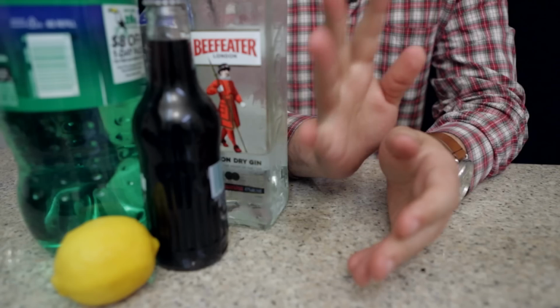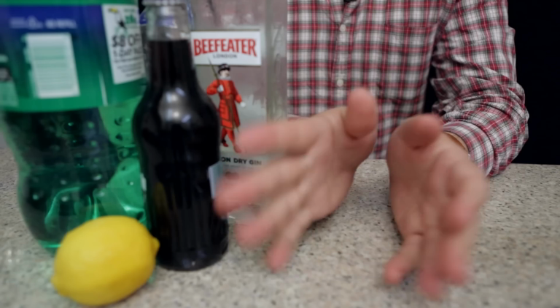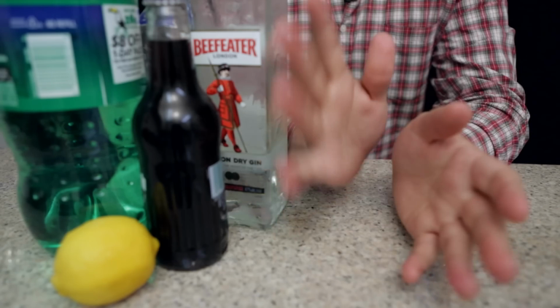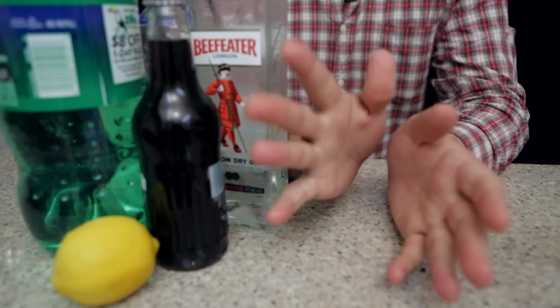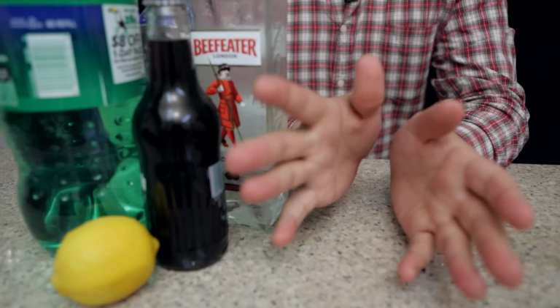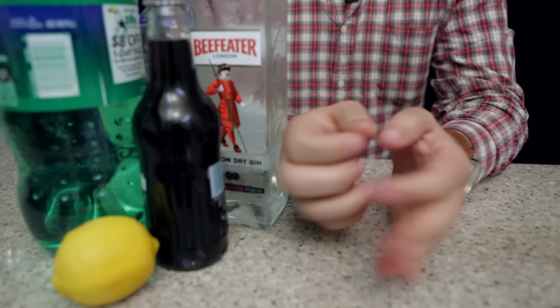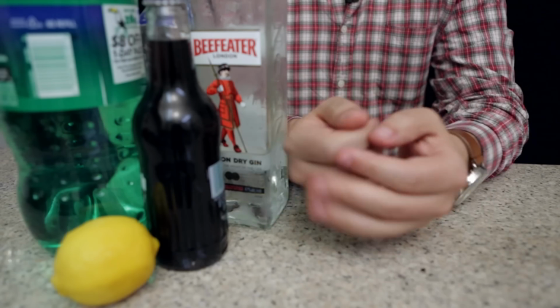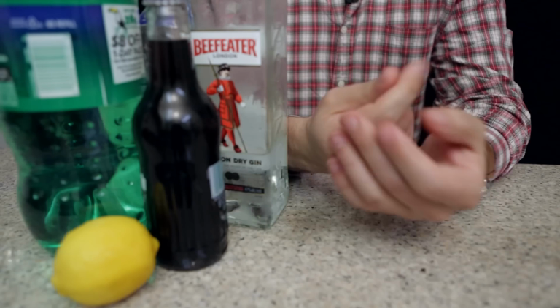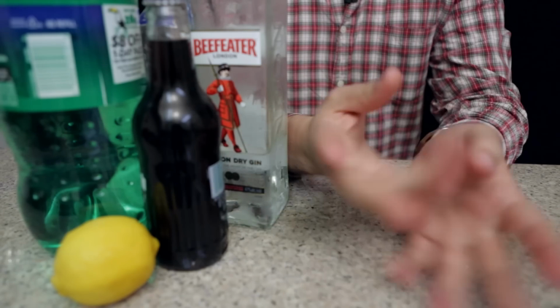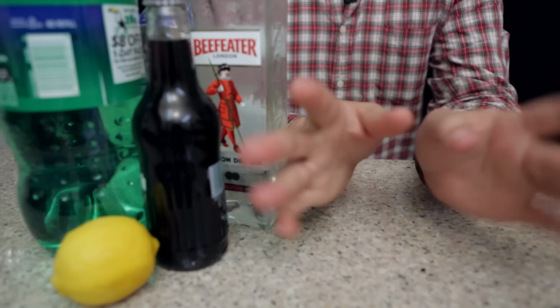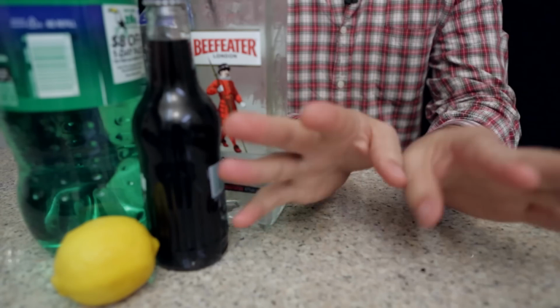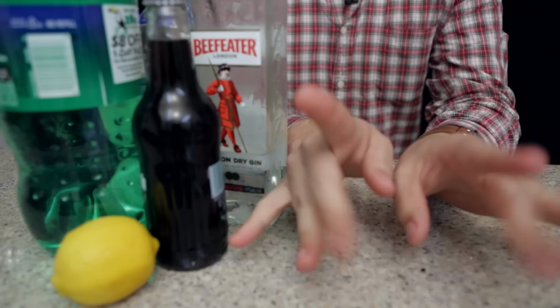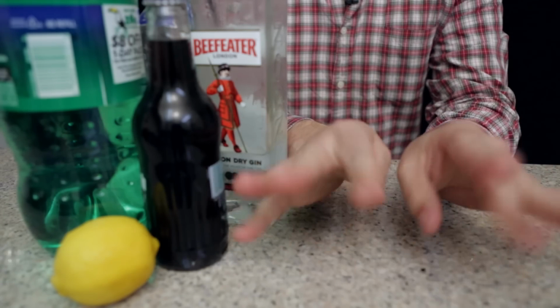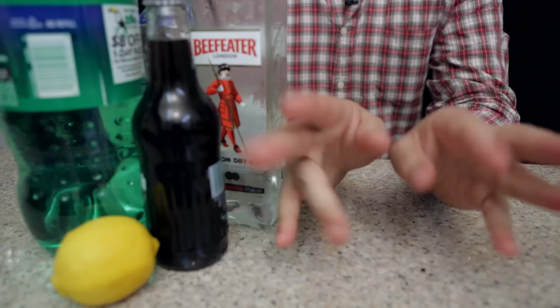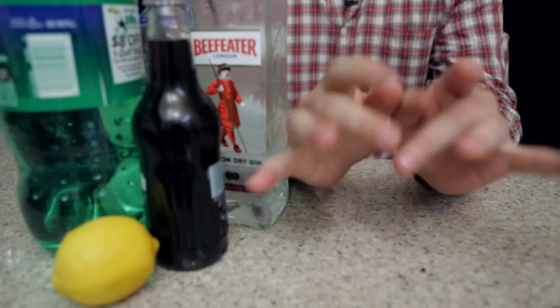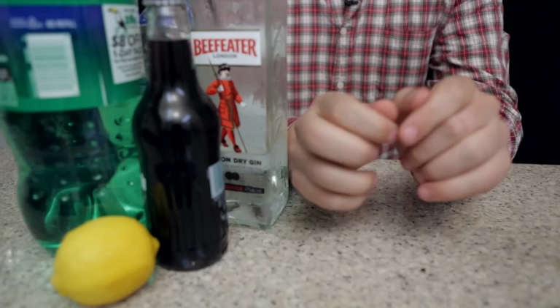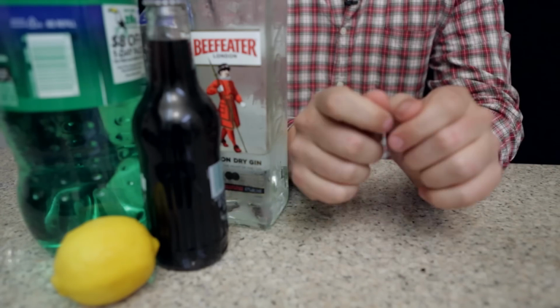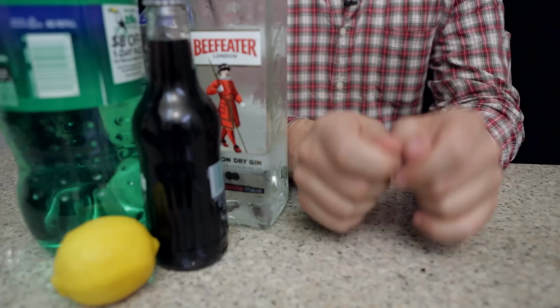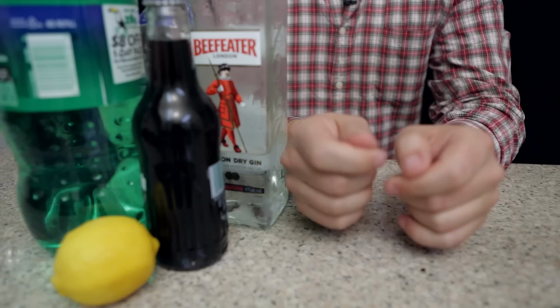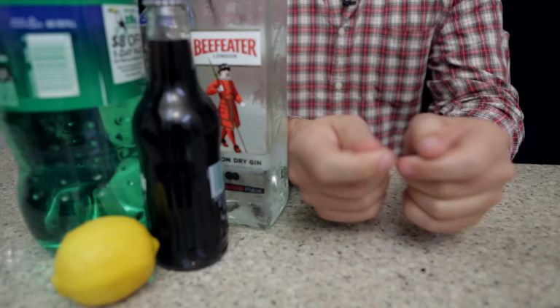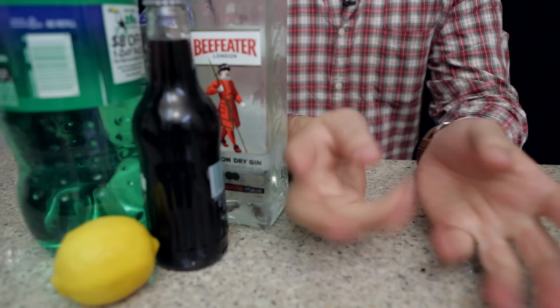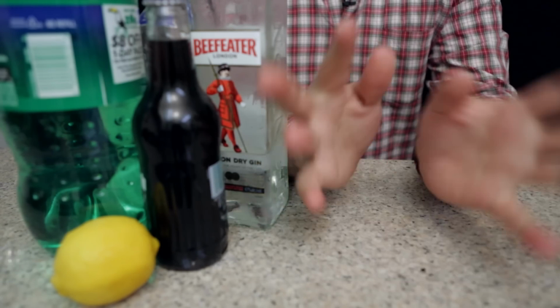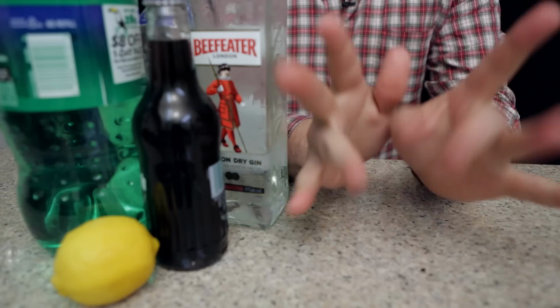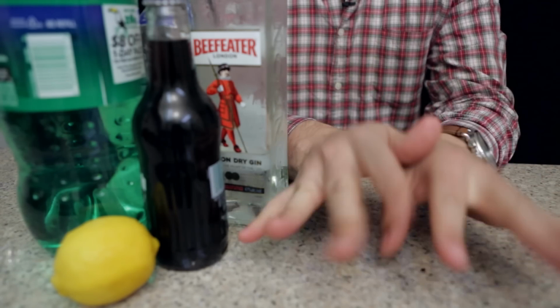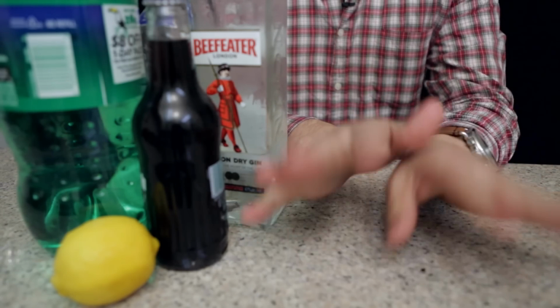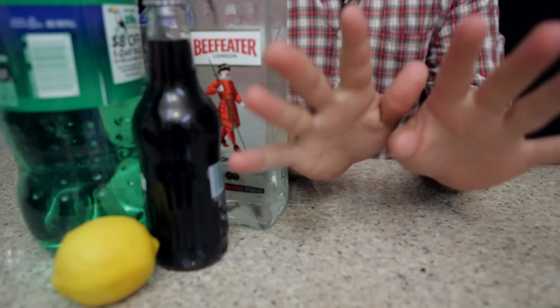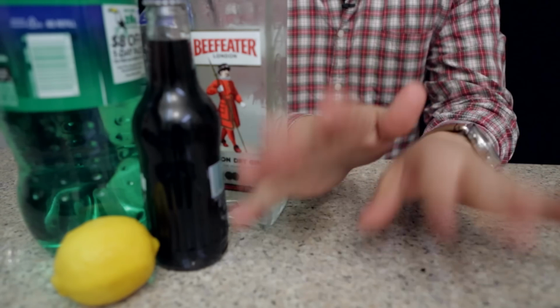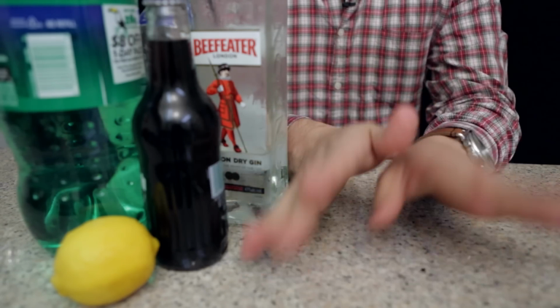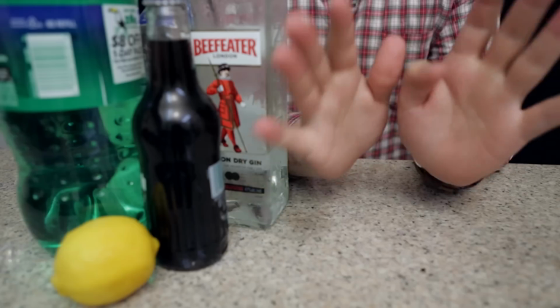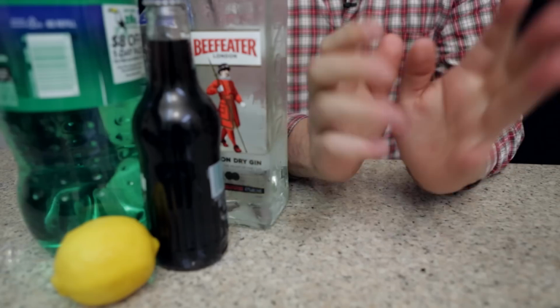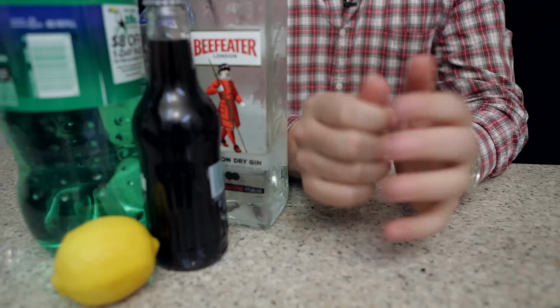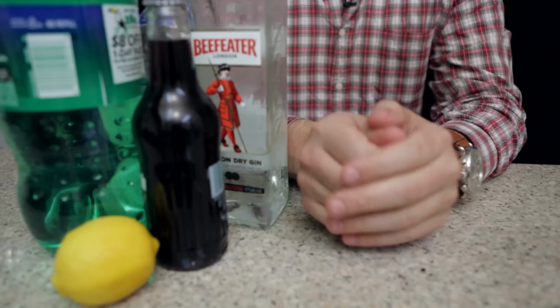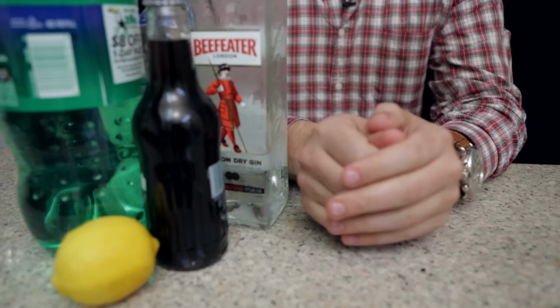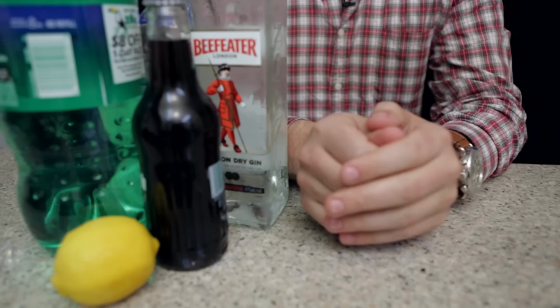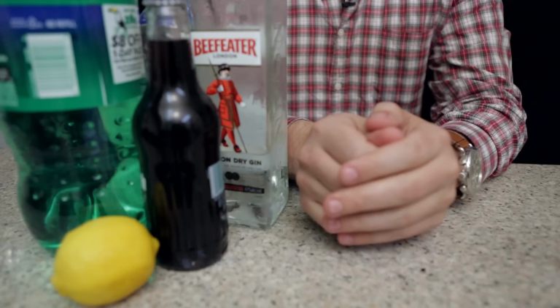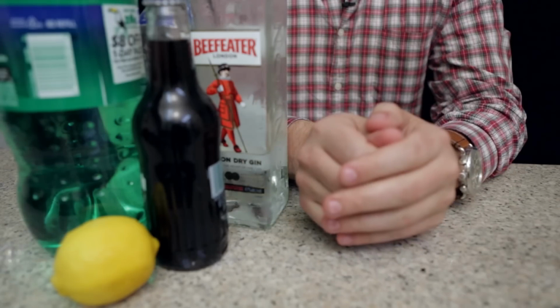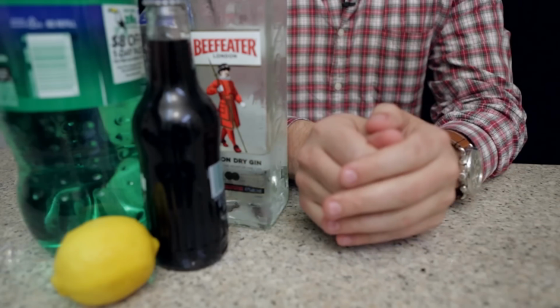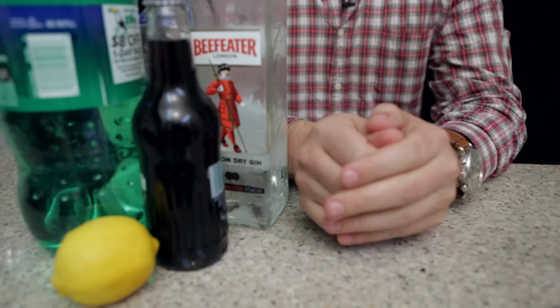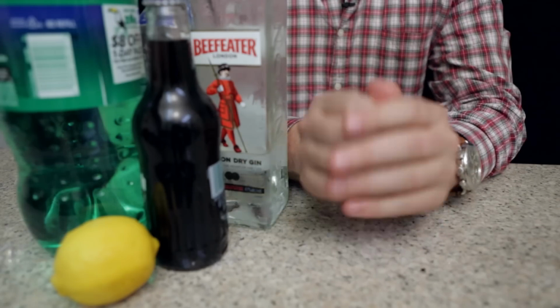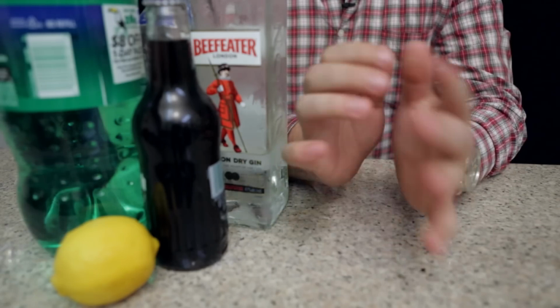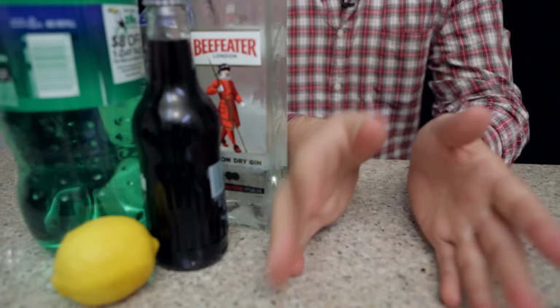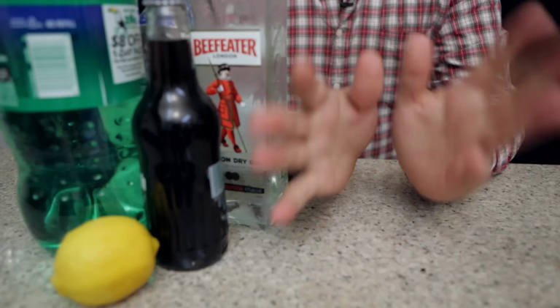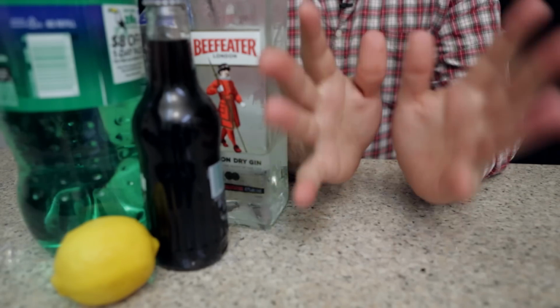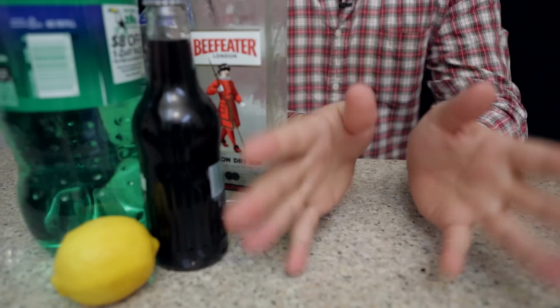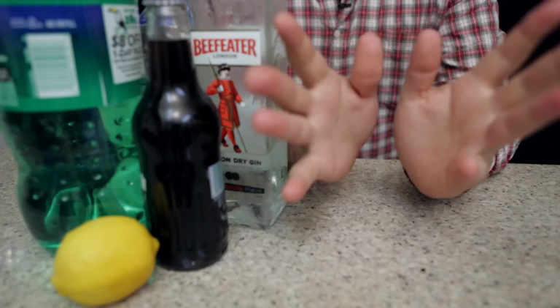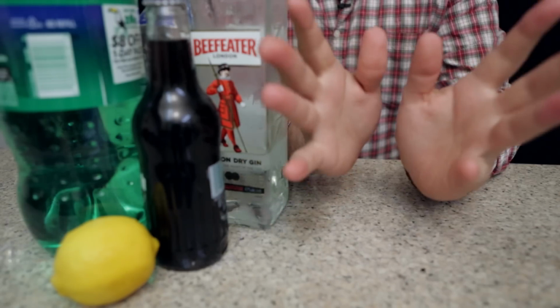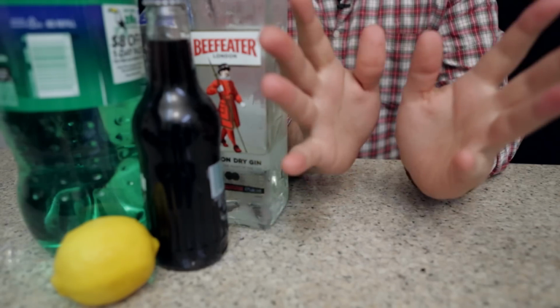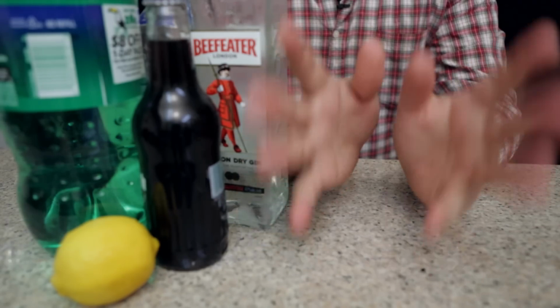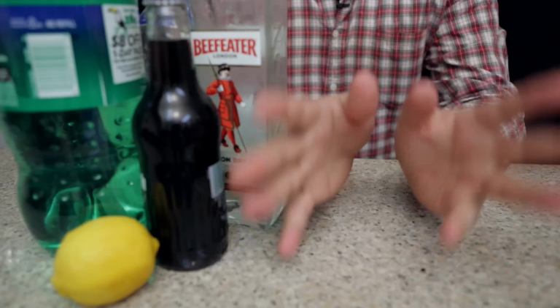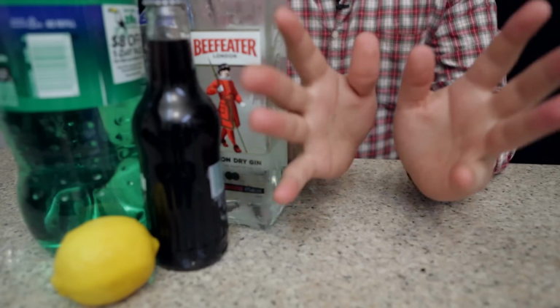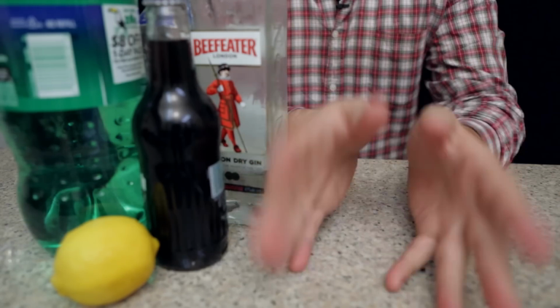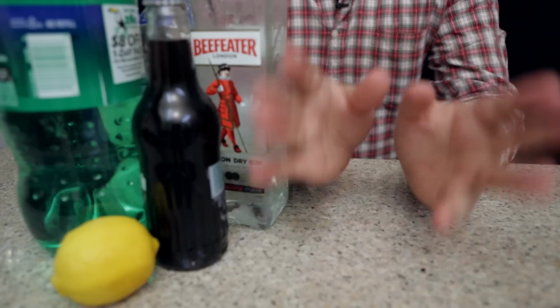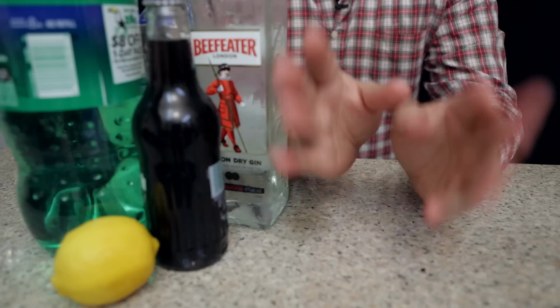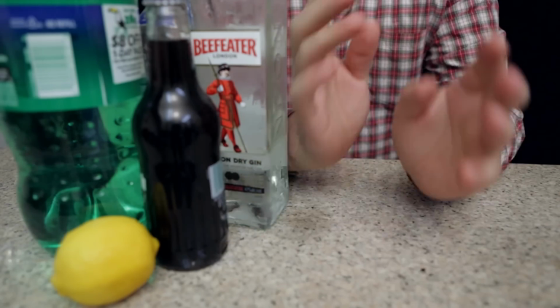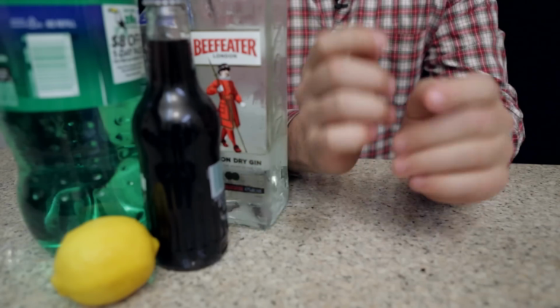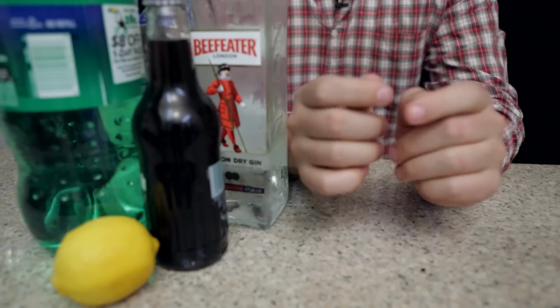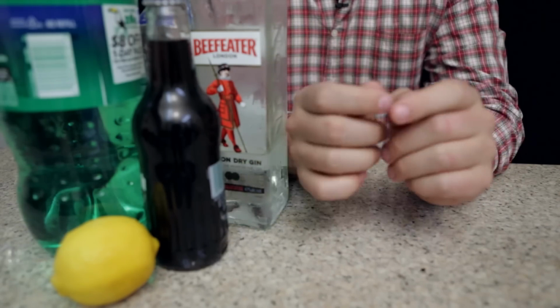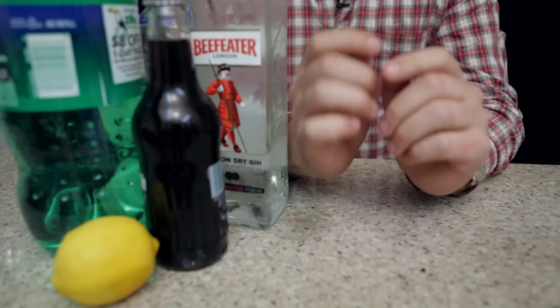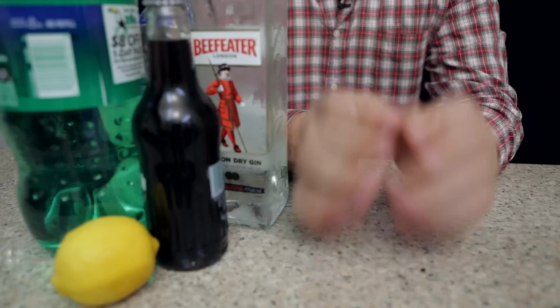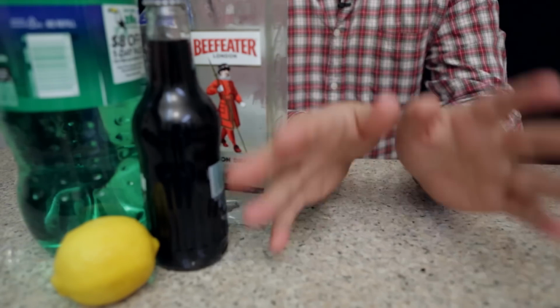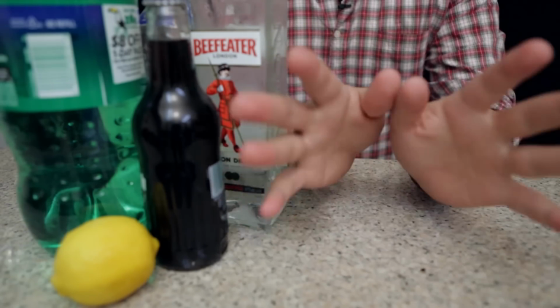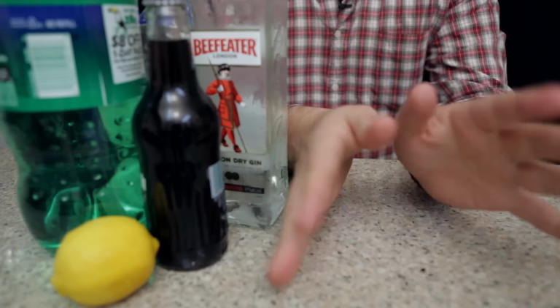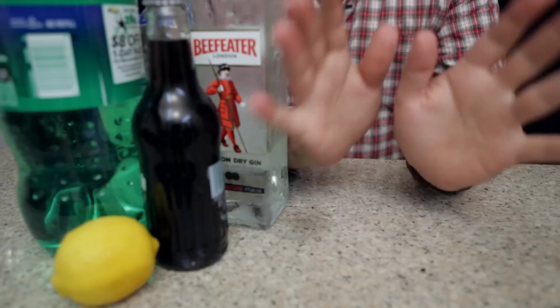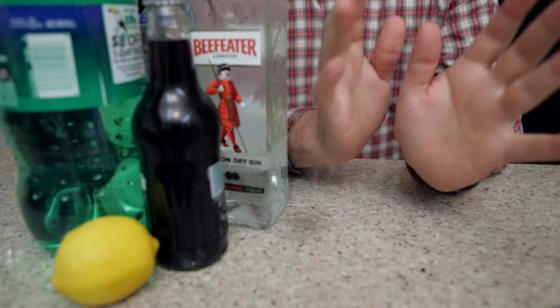Hi everybody, and welcome back to Drunk Disney Libation Studios, where I, the disembodied hands of Practical Folks, craft another delicious Disney-based cocktail for your enjoyment.